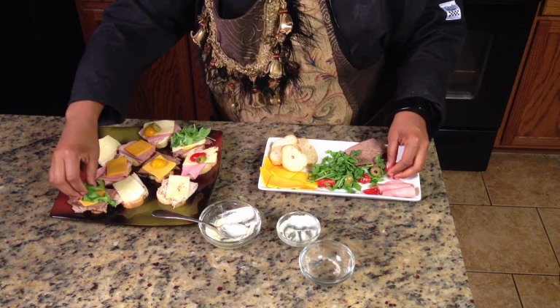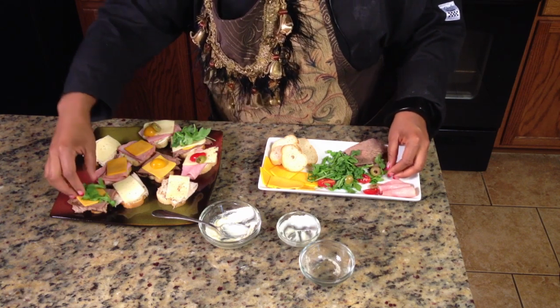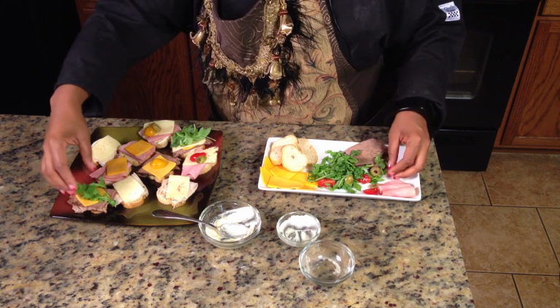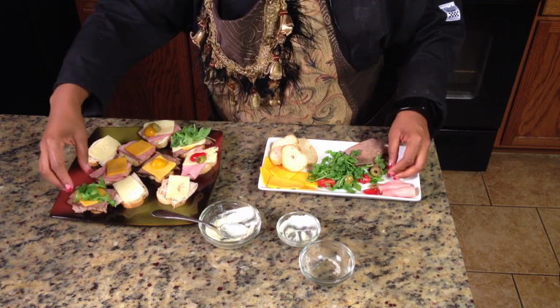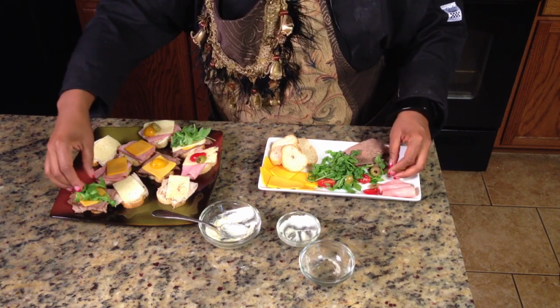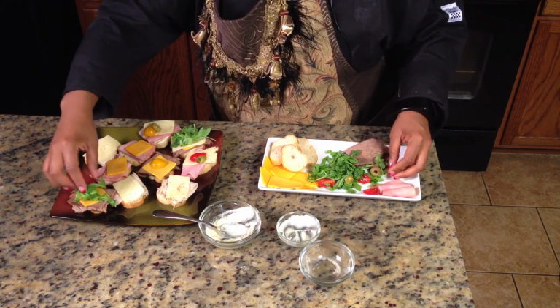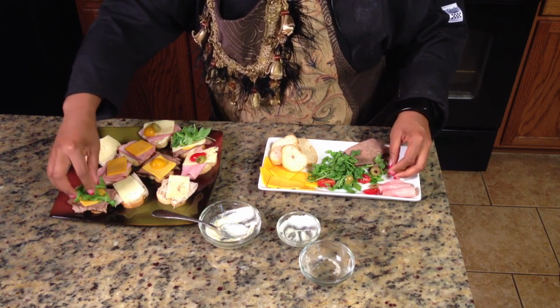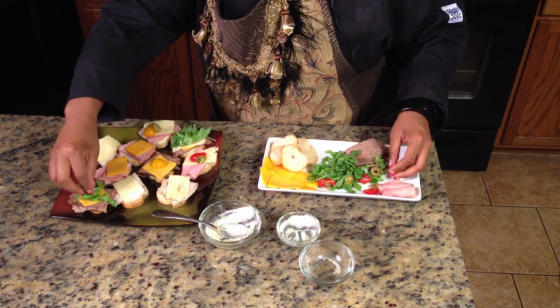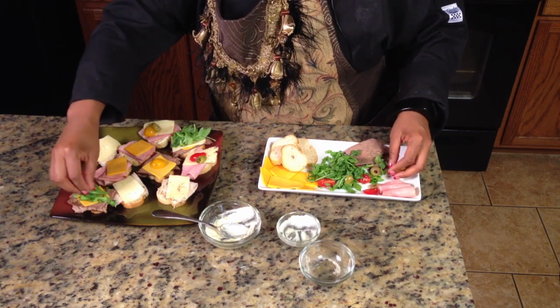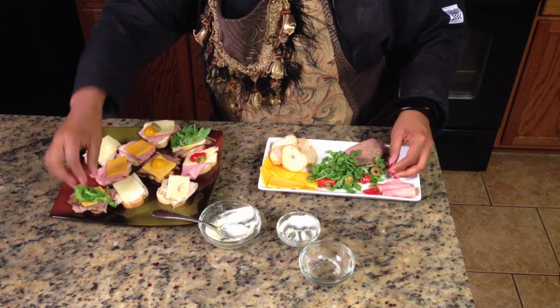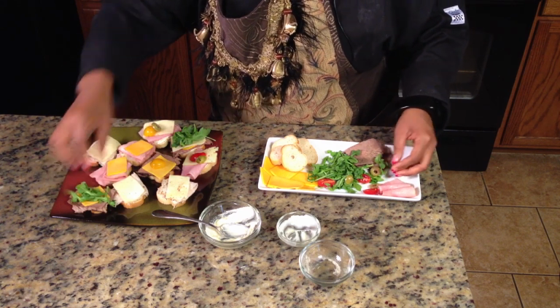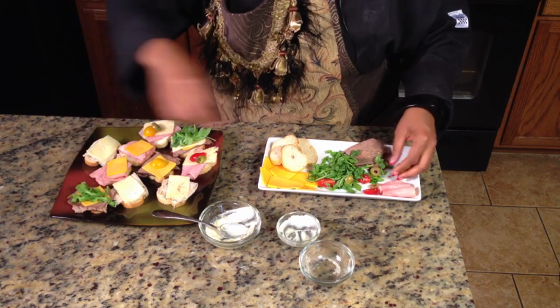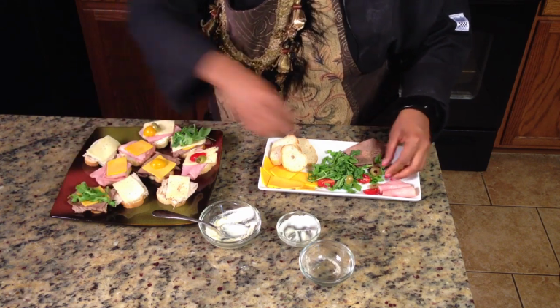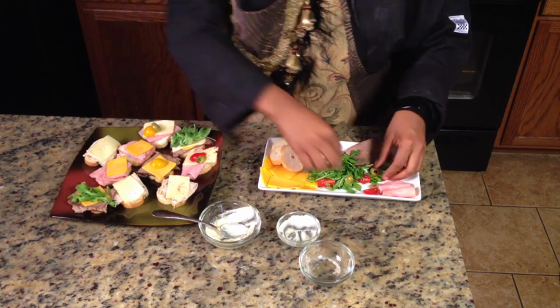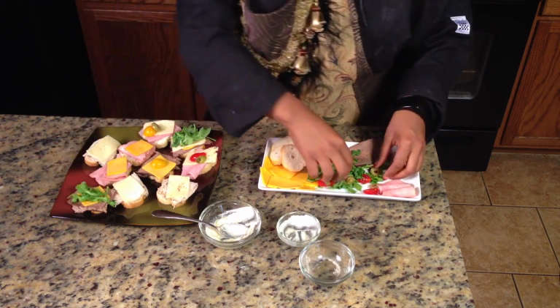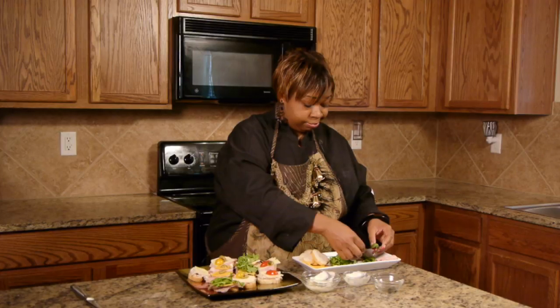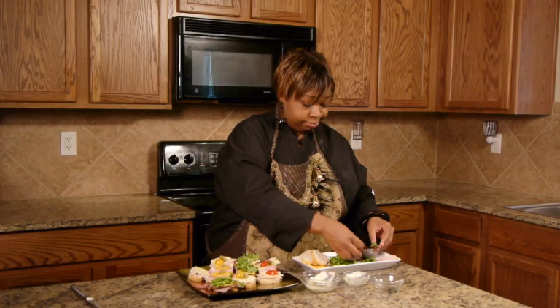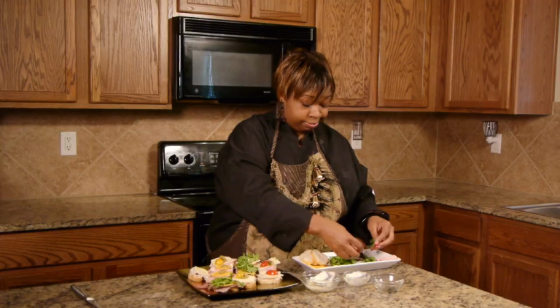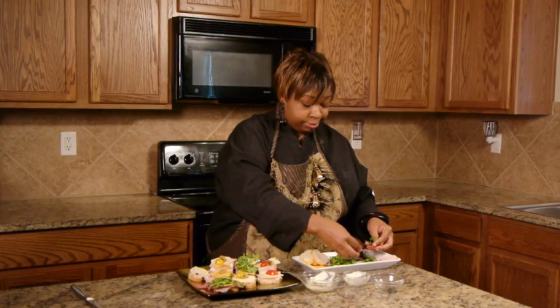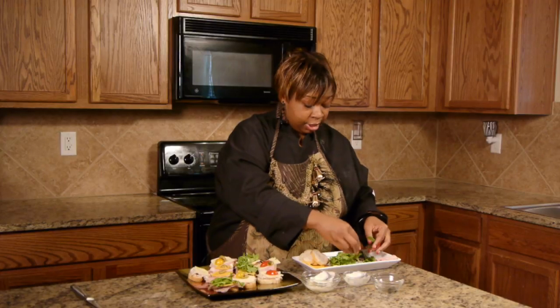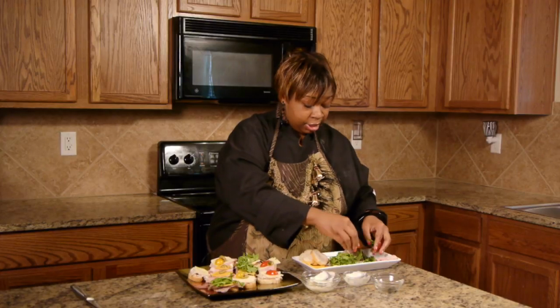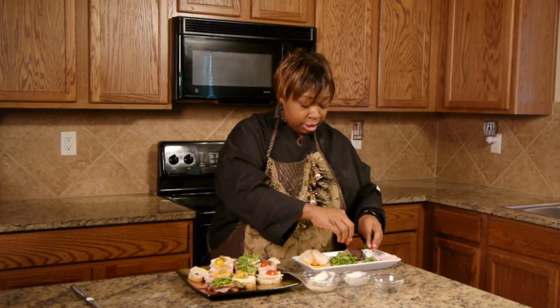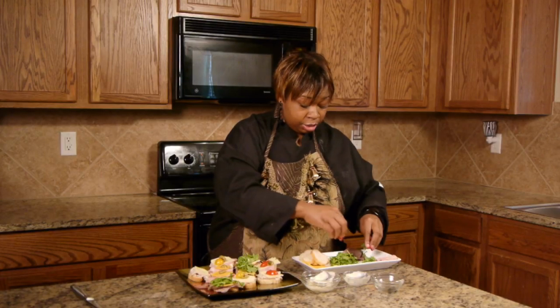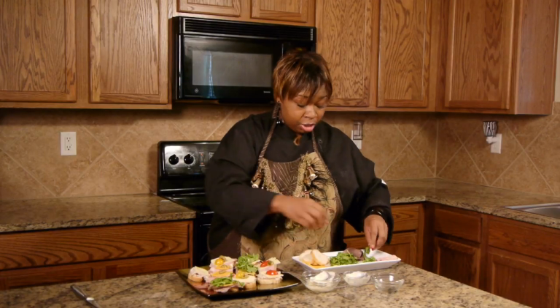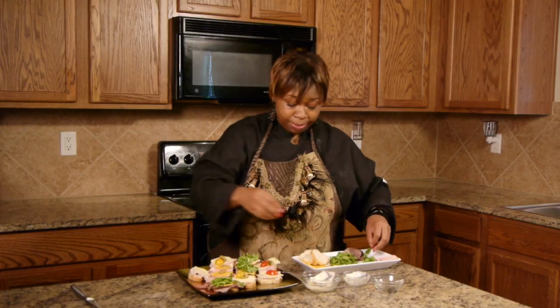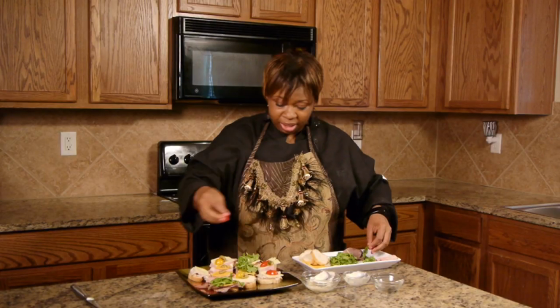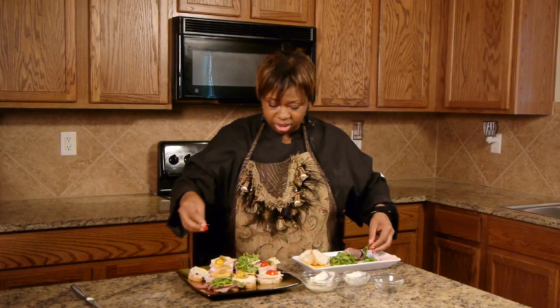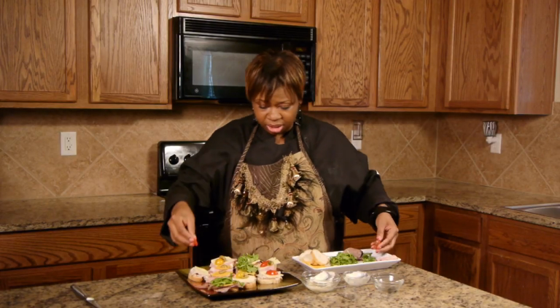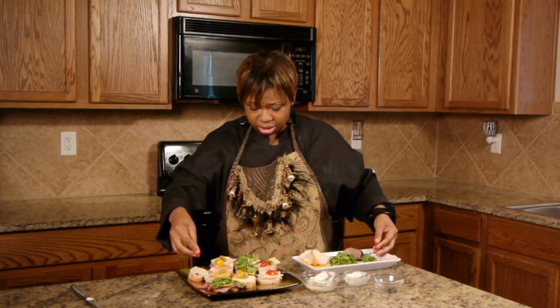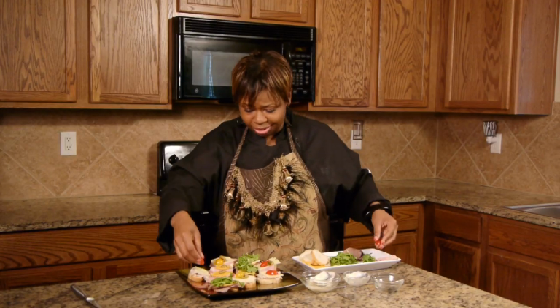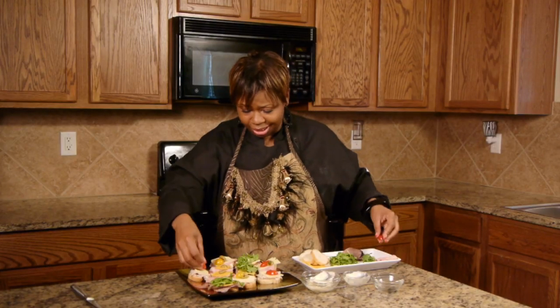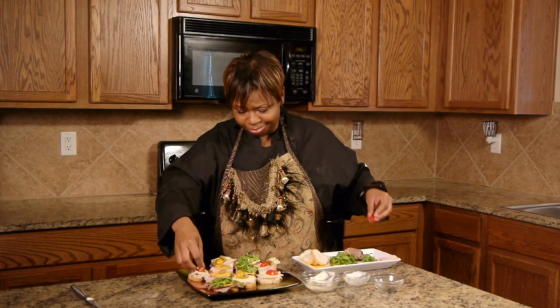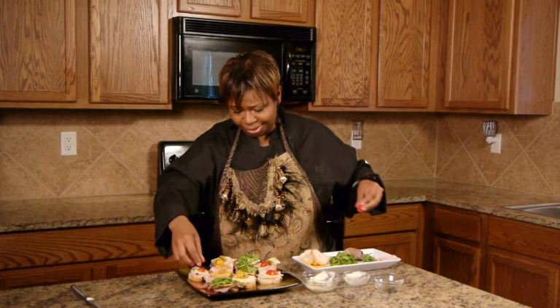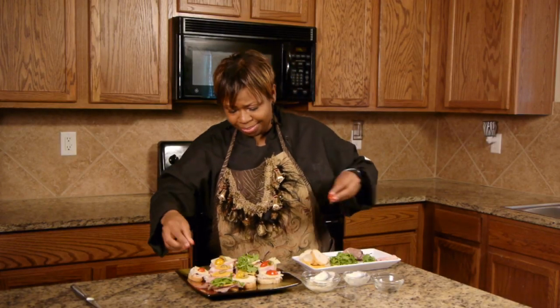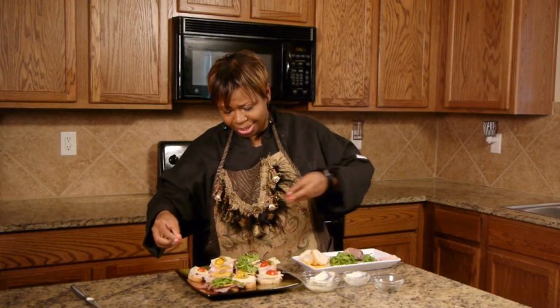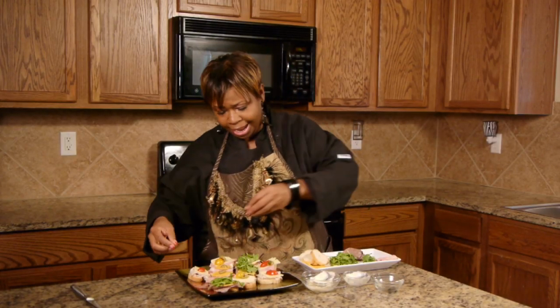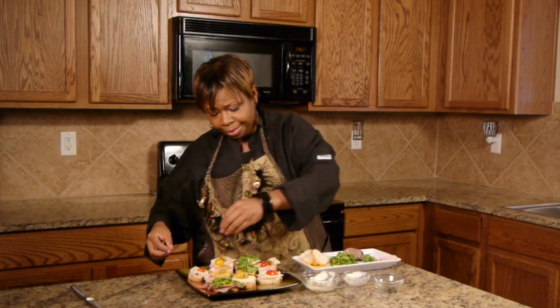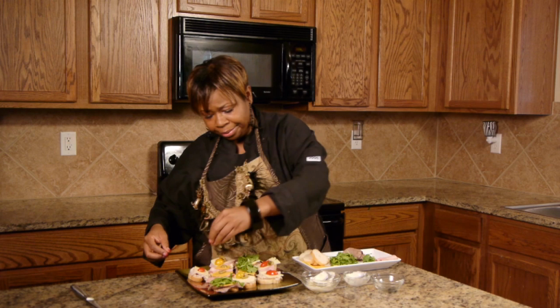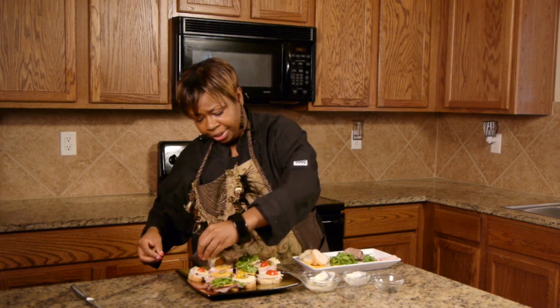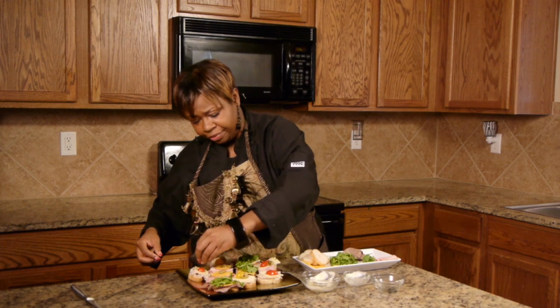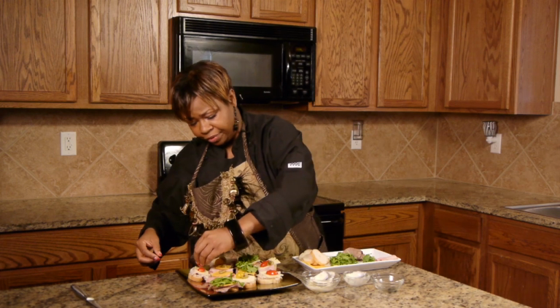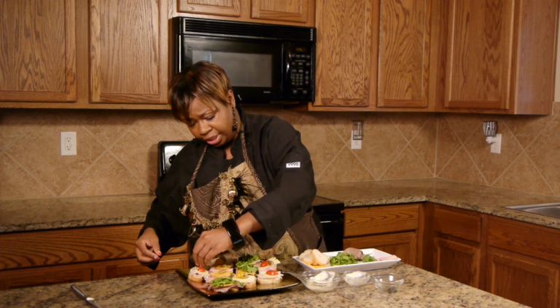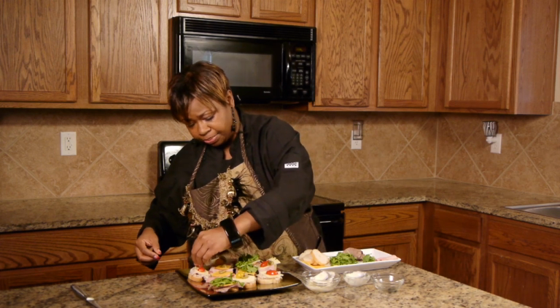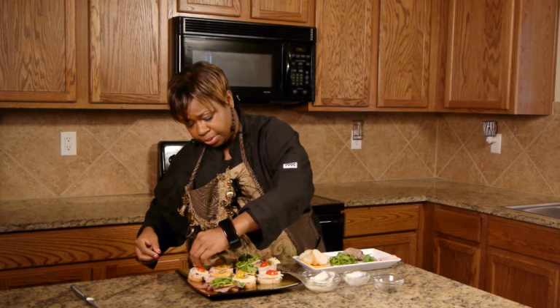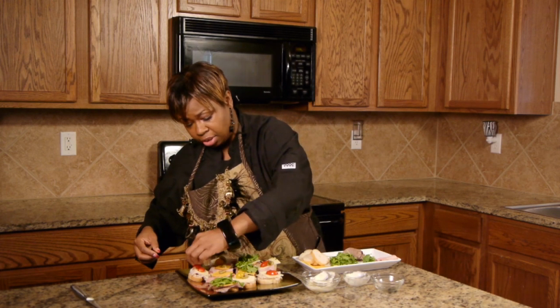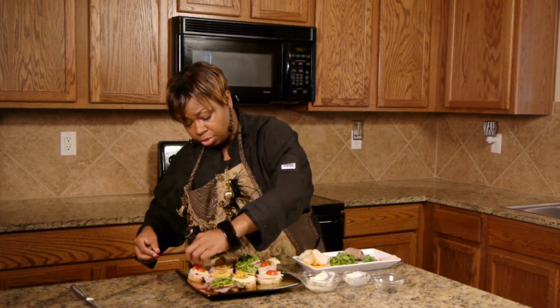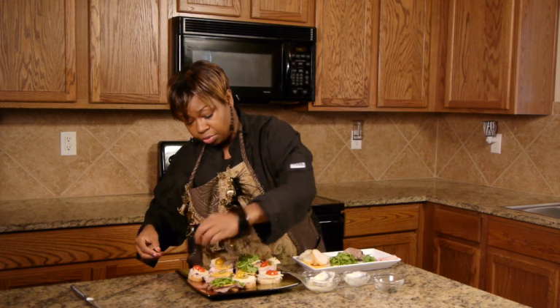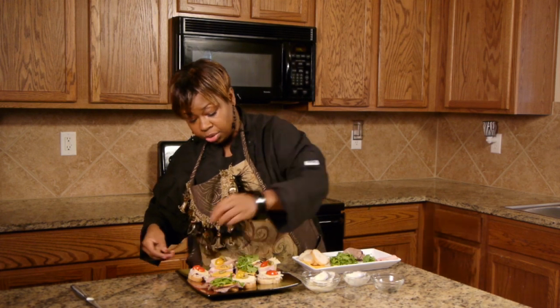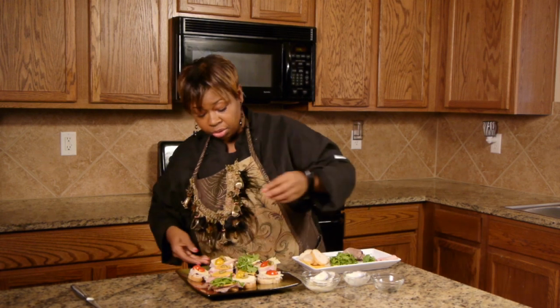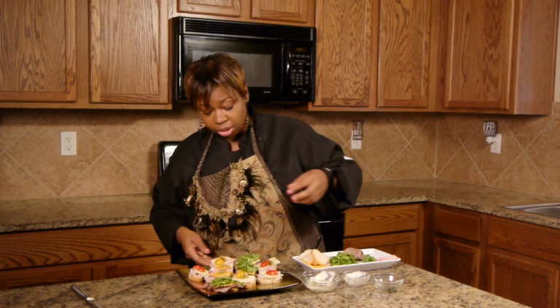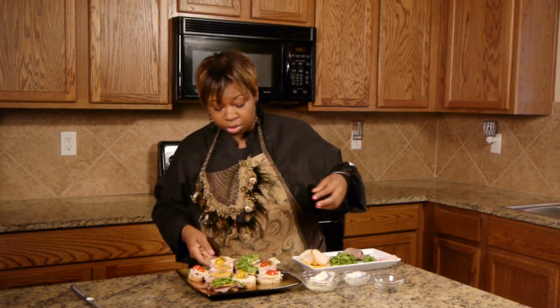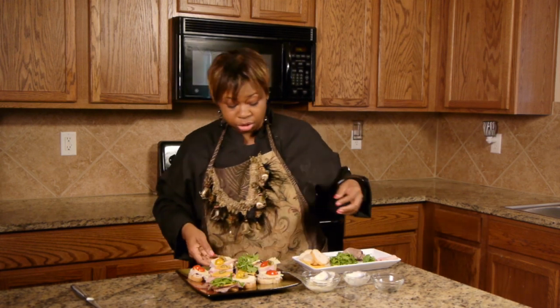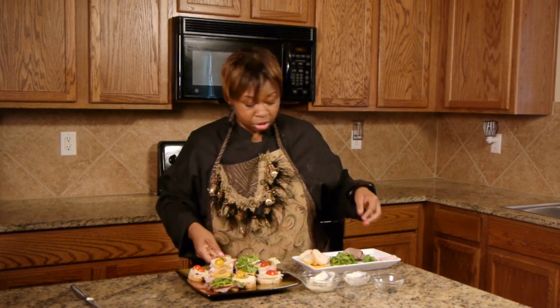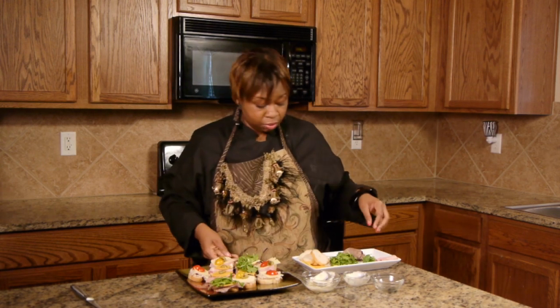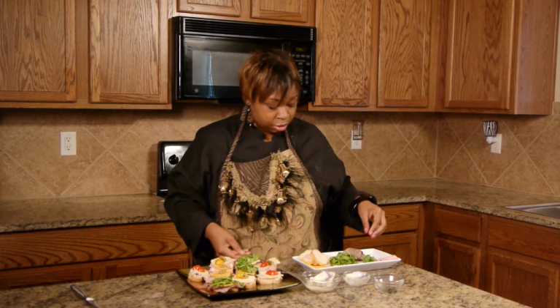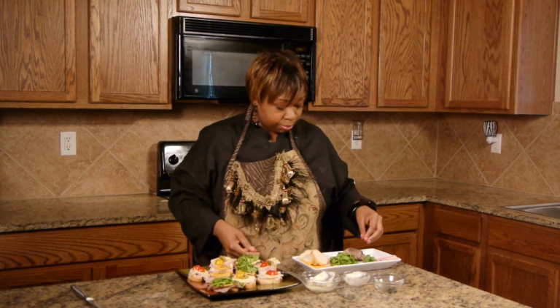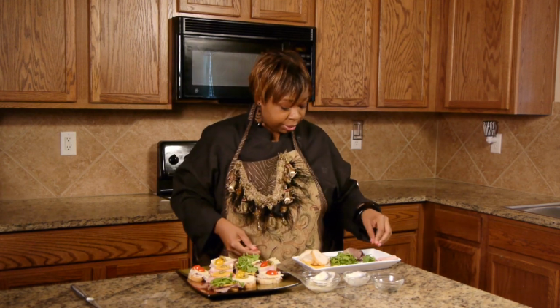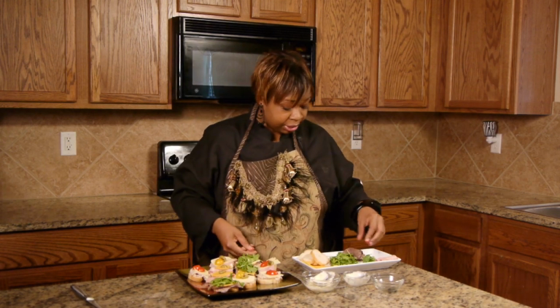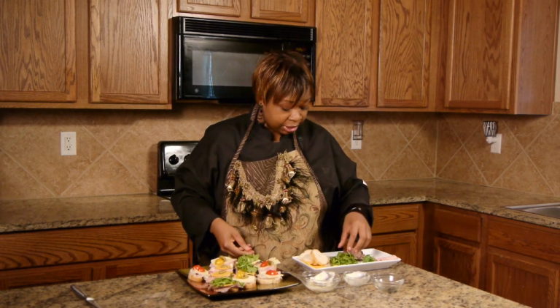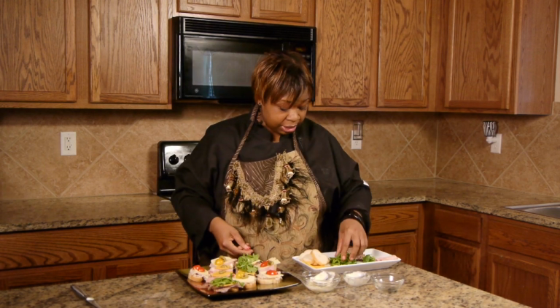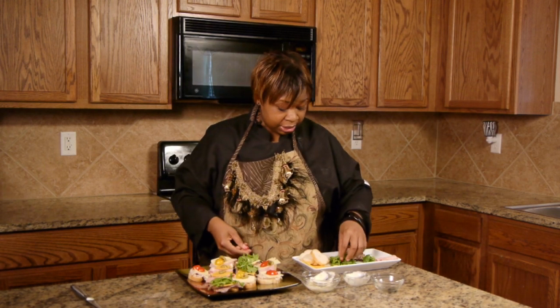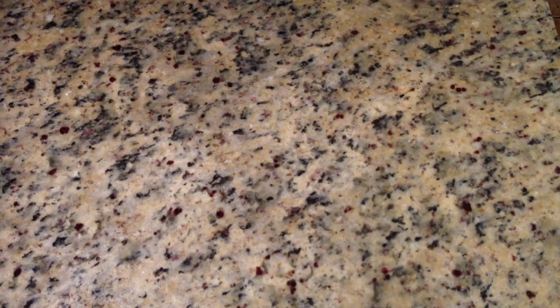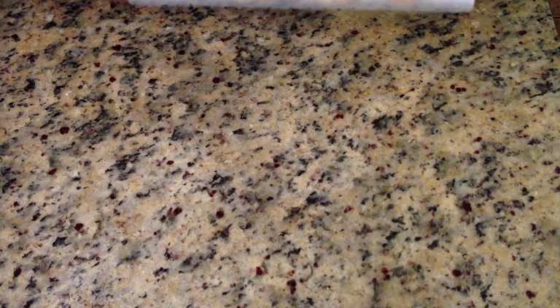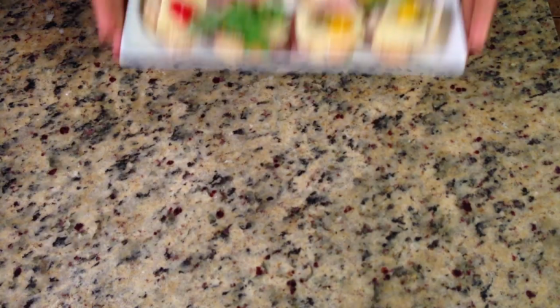Here you go. You can make these maybe an hour in advance, but don't do it too long because you don't want your bread to get stale.